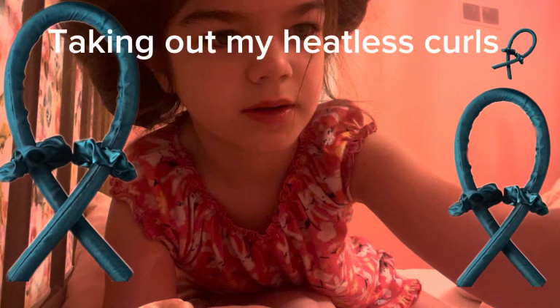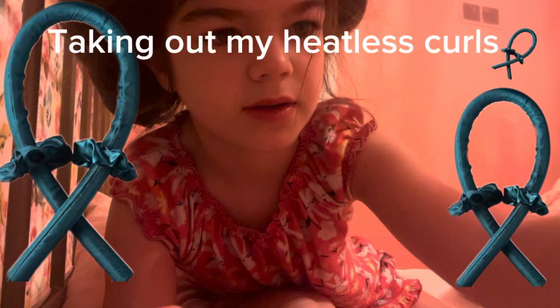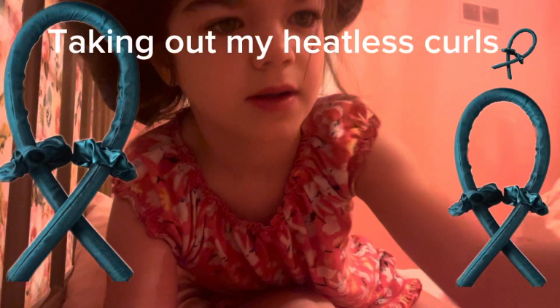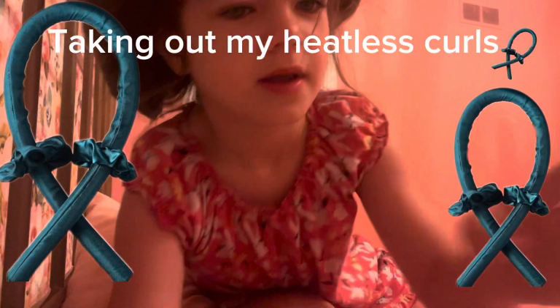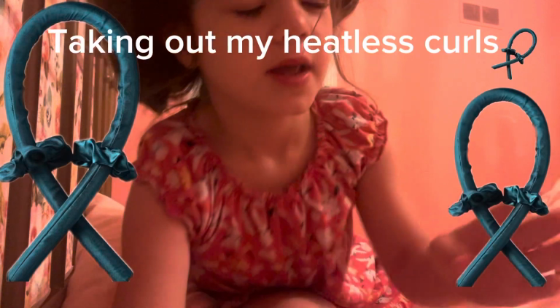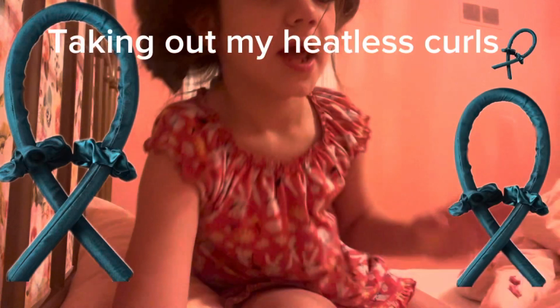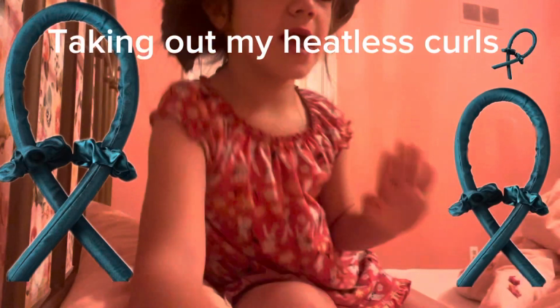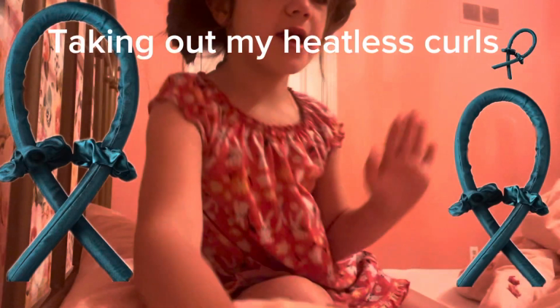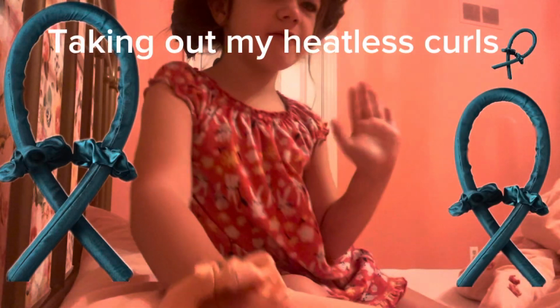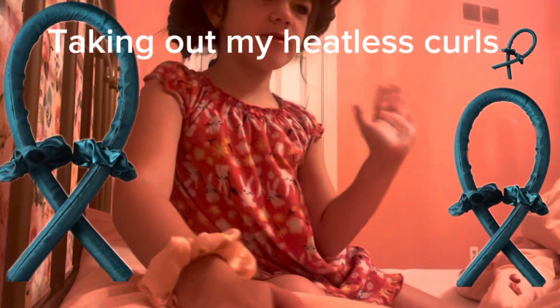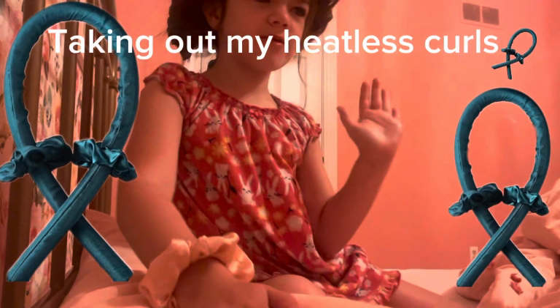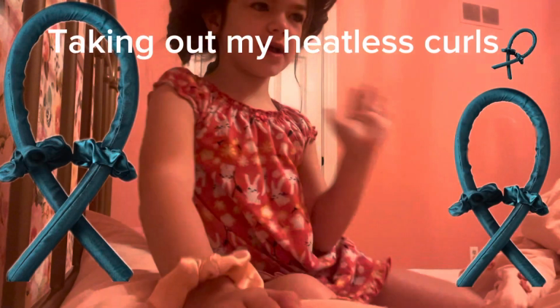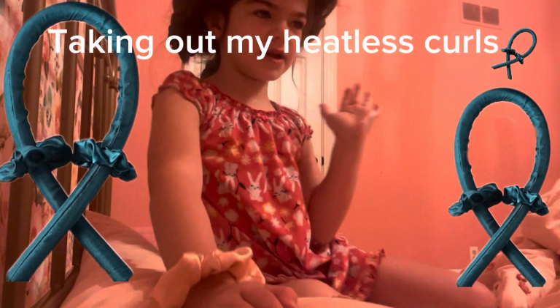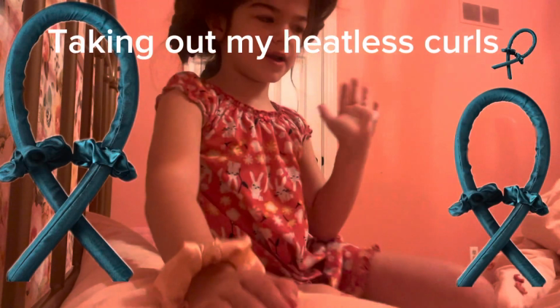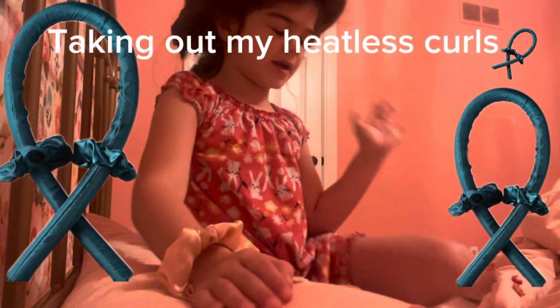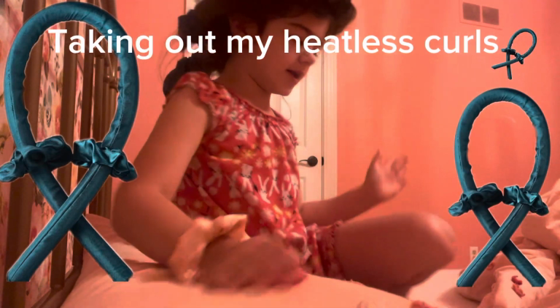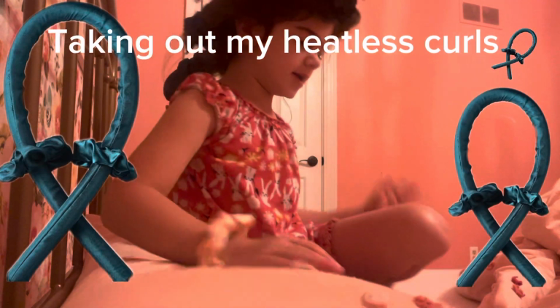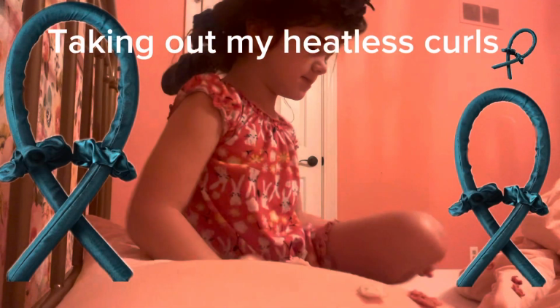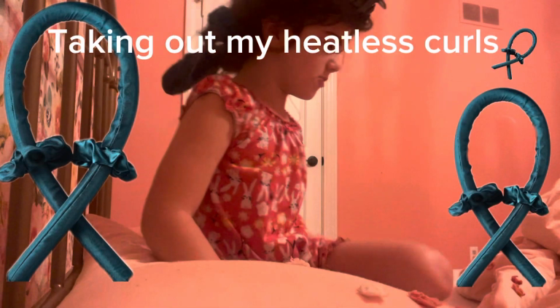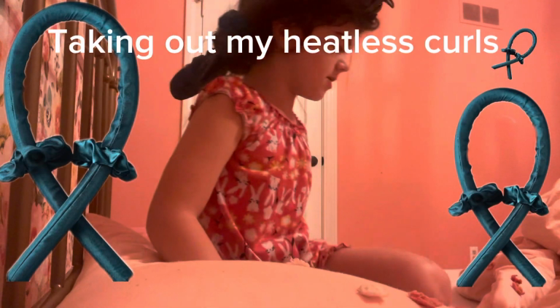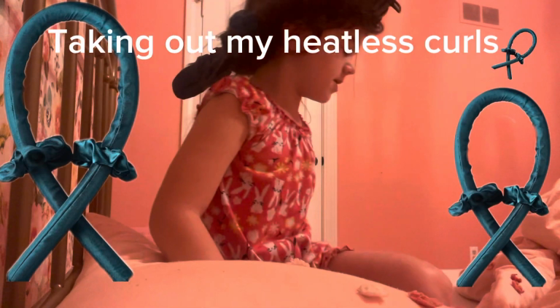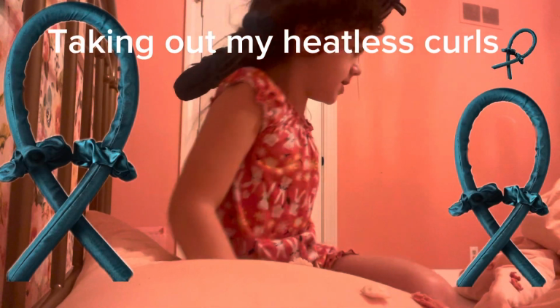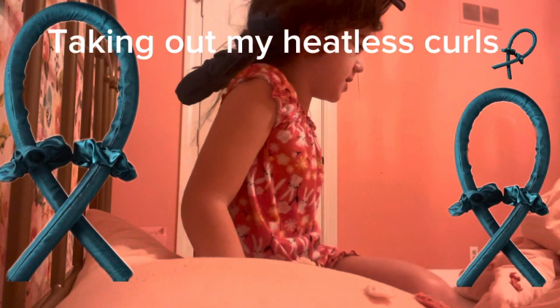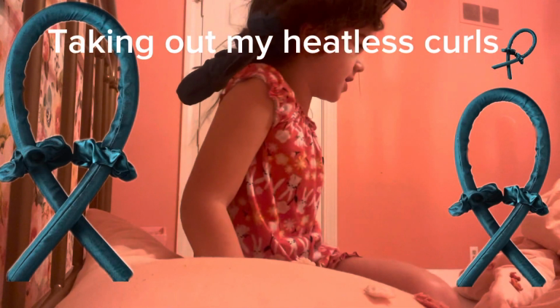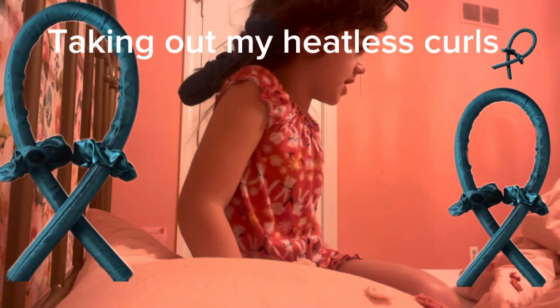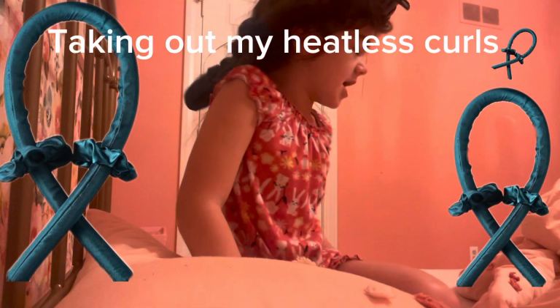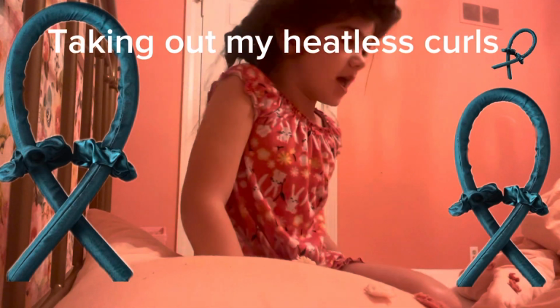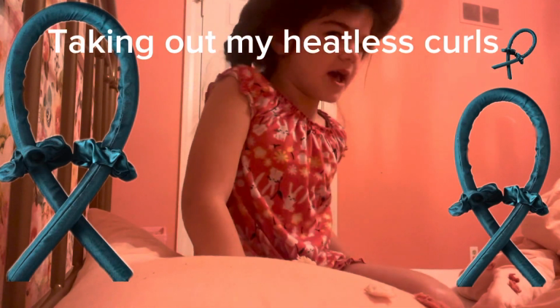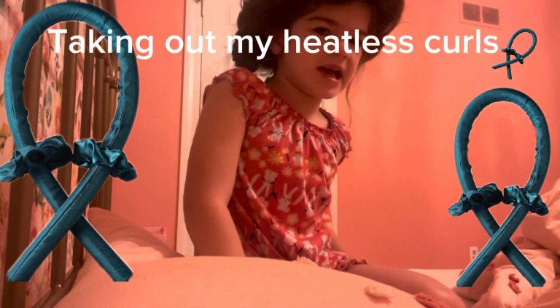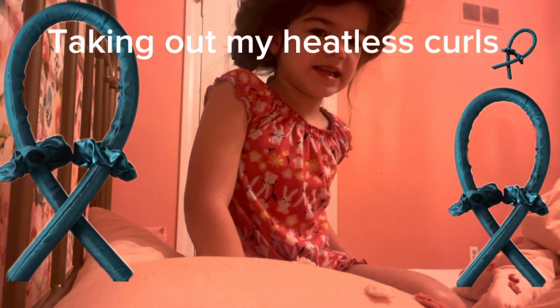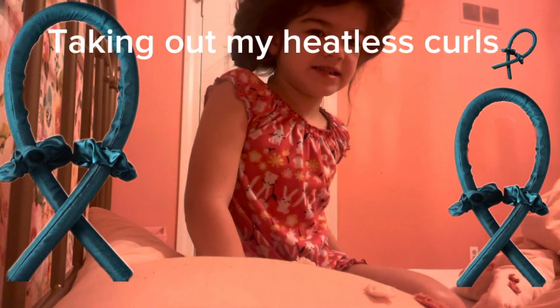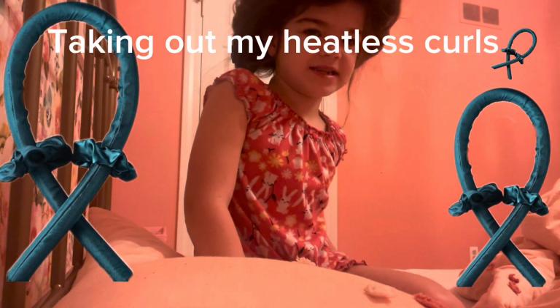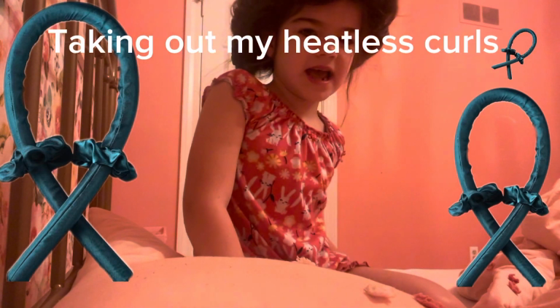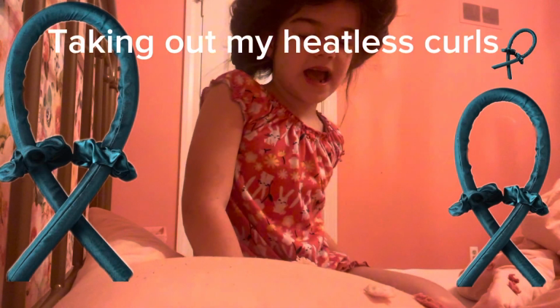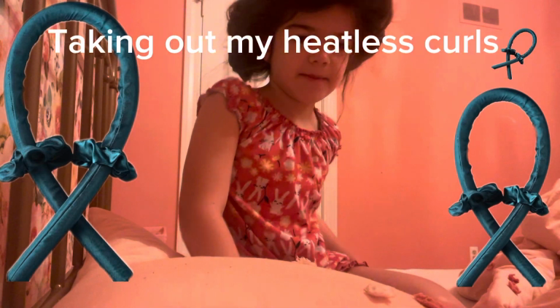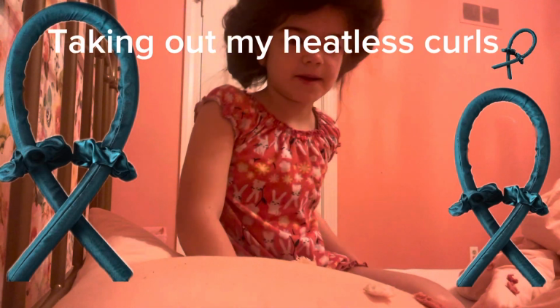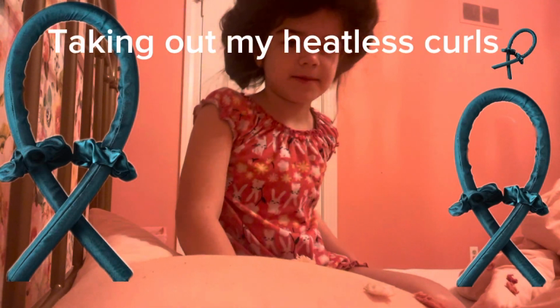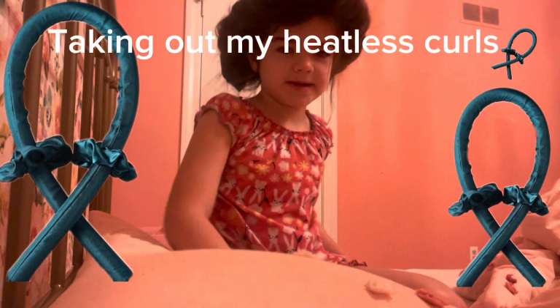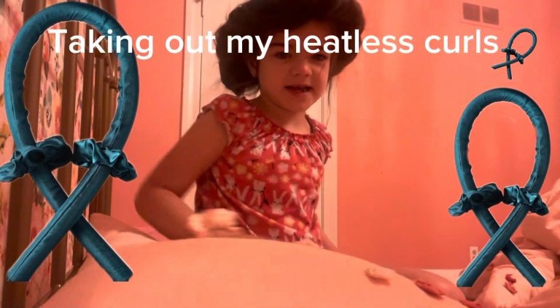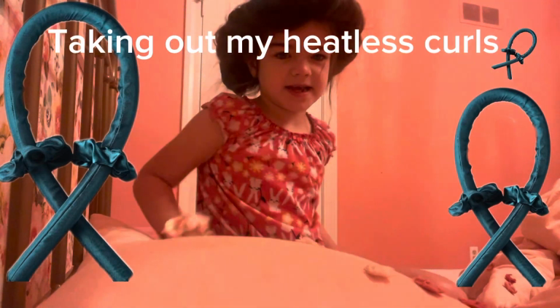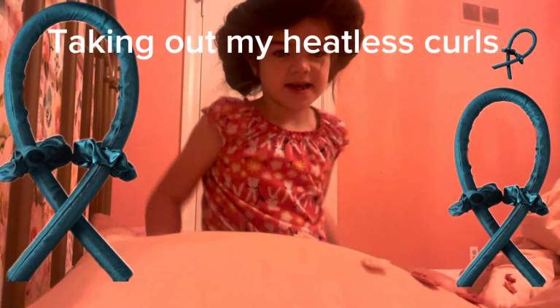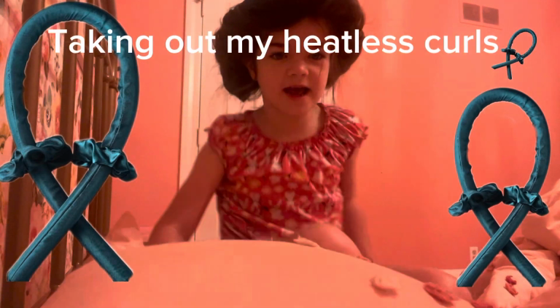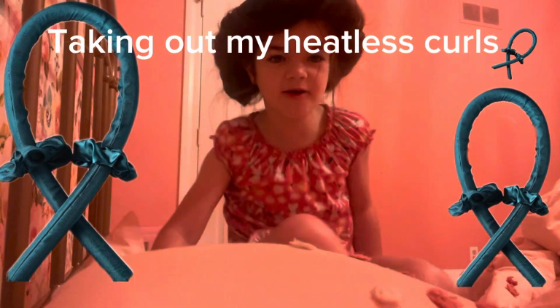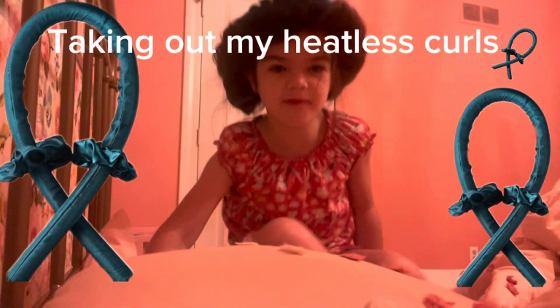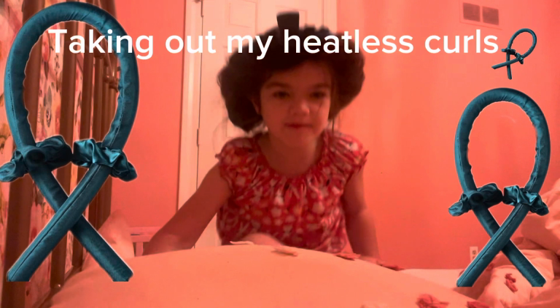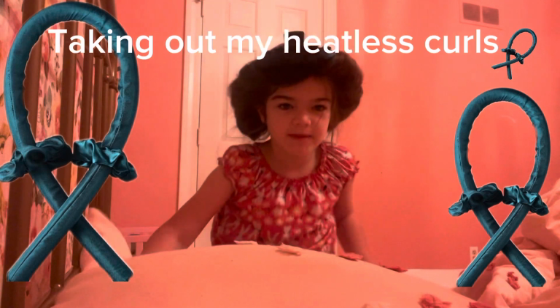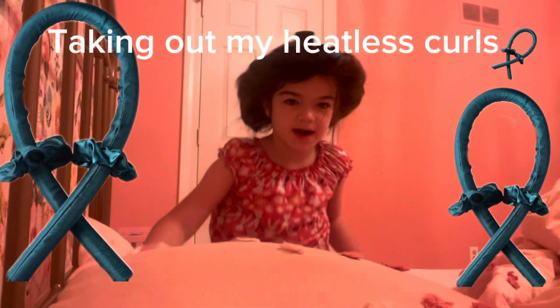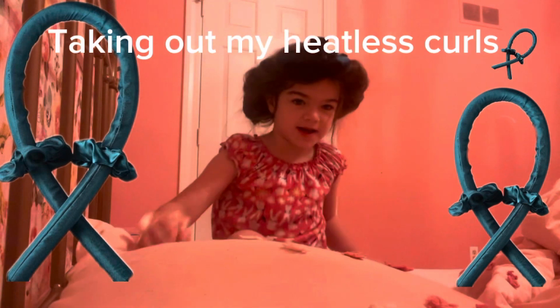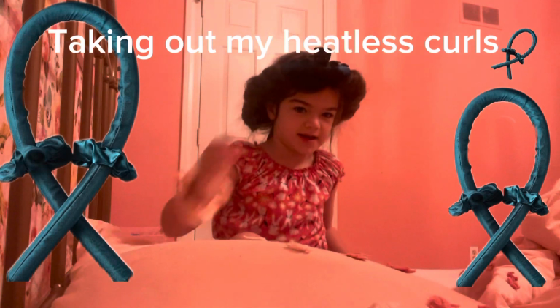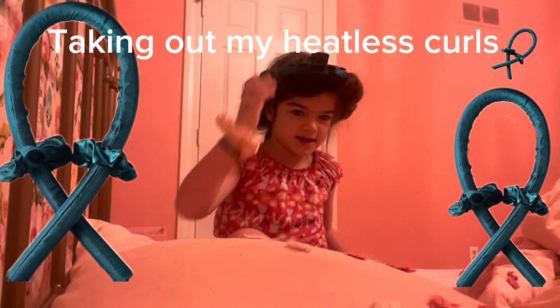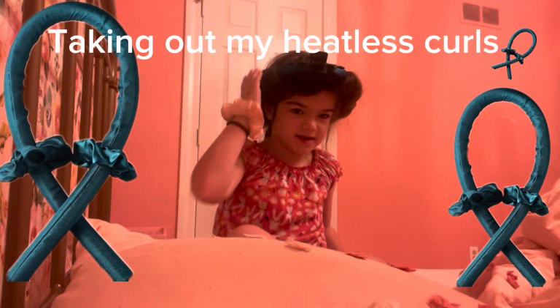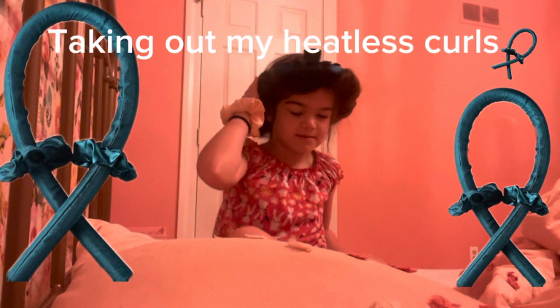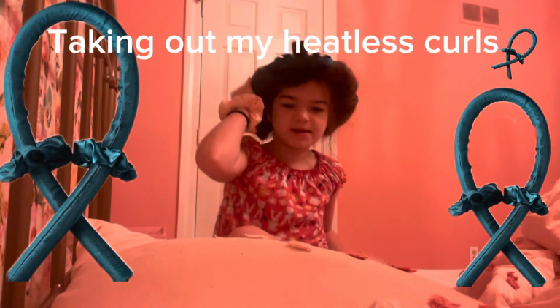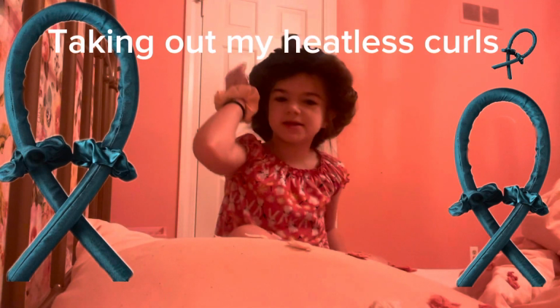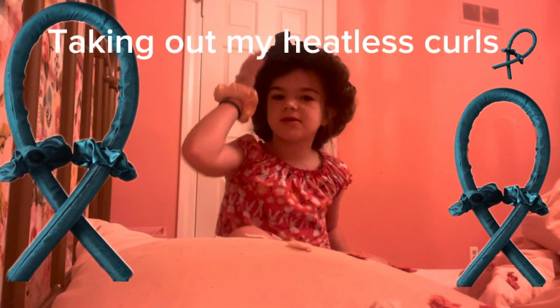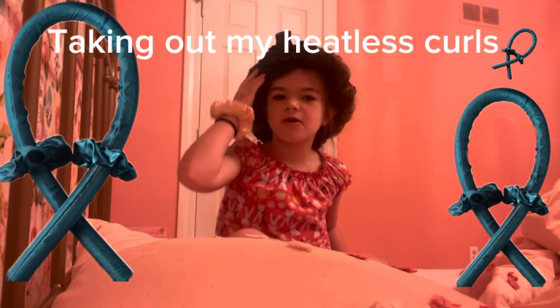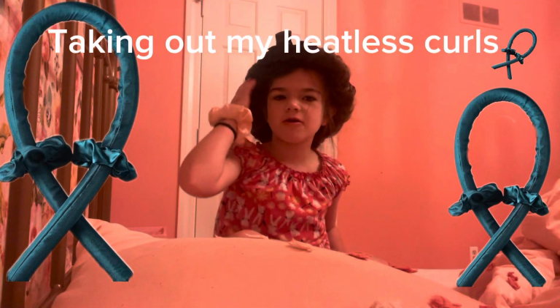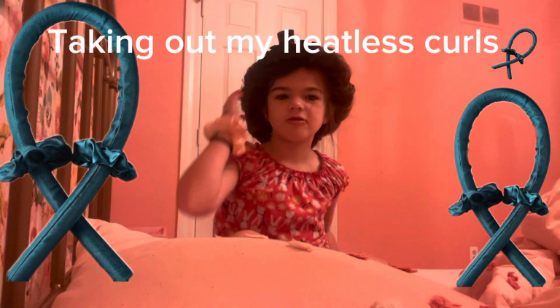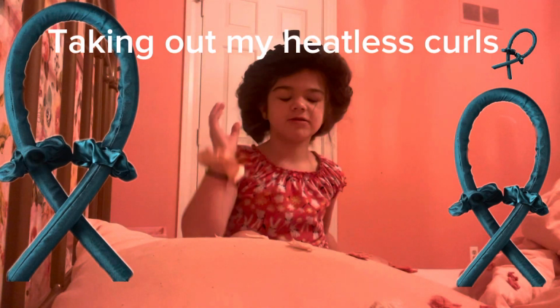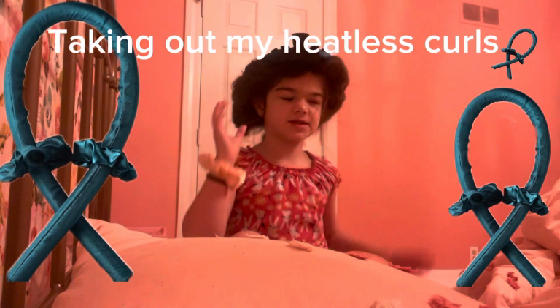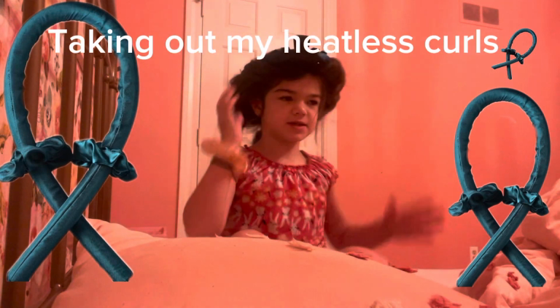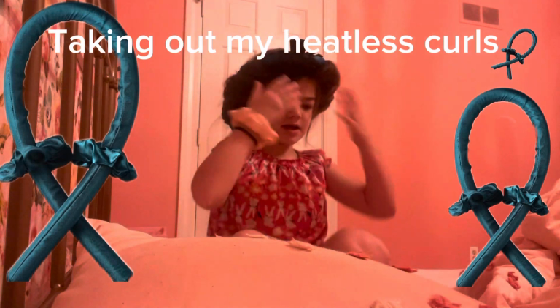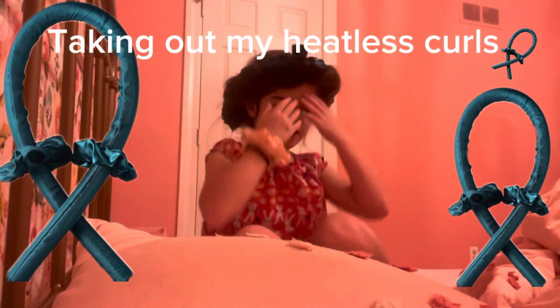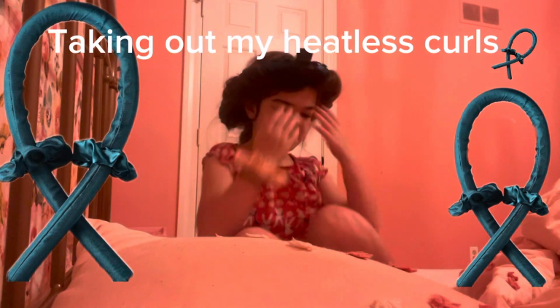Hey everyone, and today I will be taking out my heatless curls. I'm so excited. Let's get started.